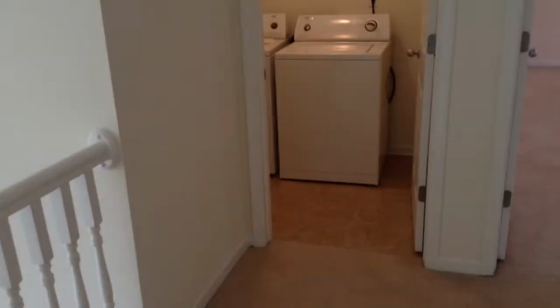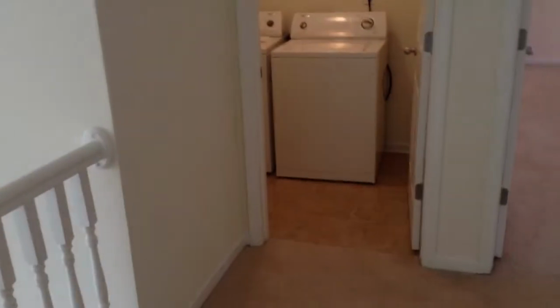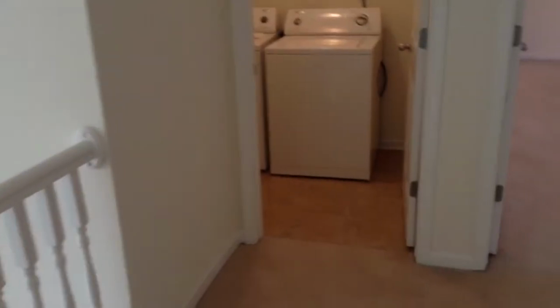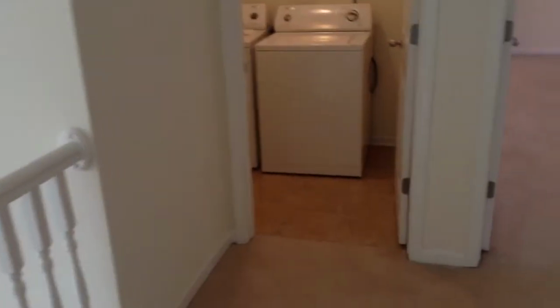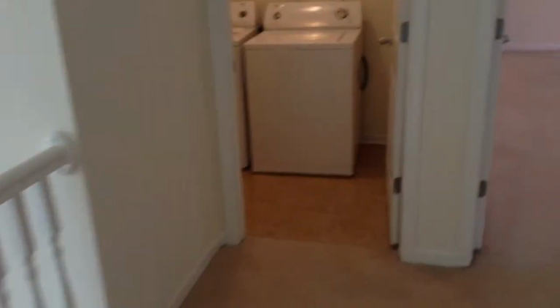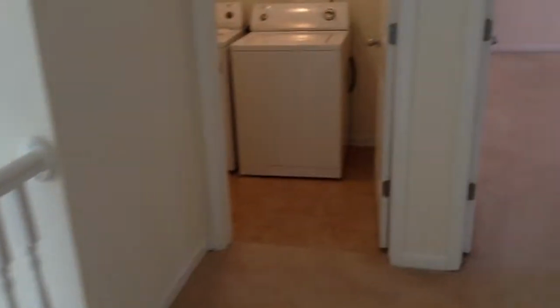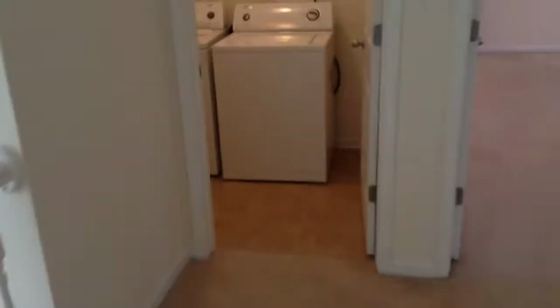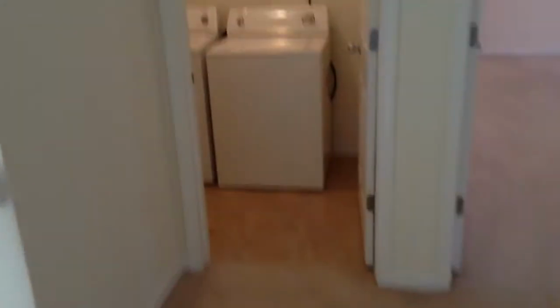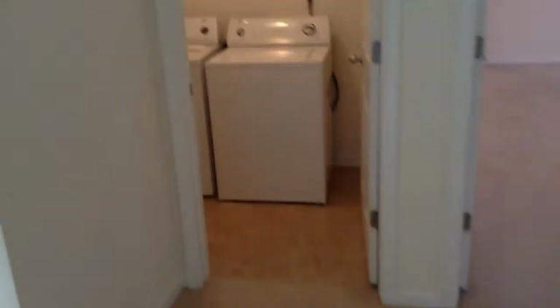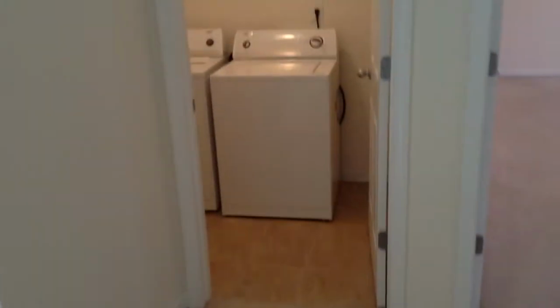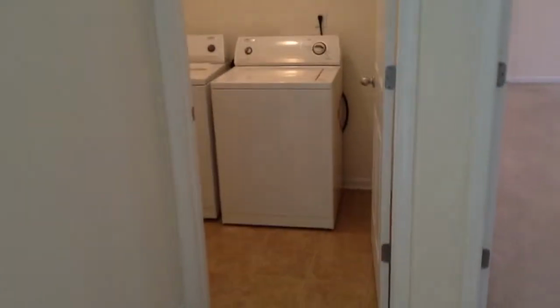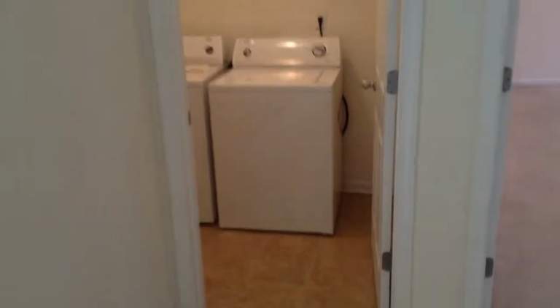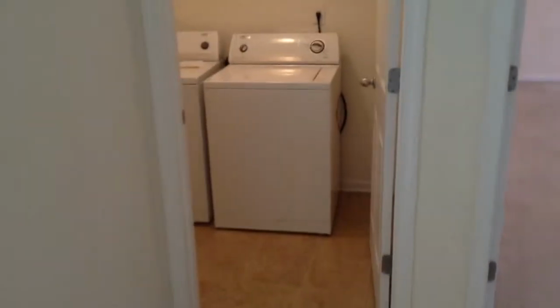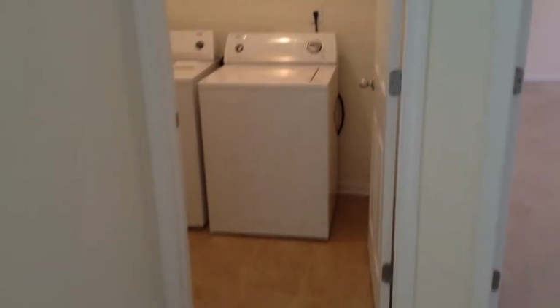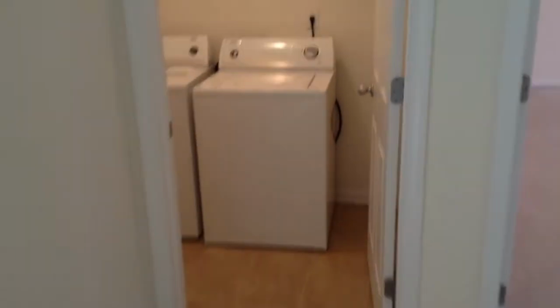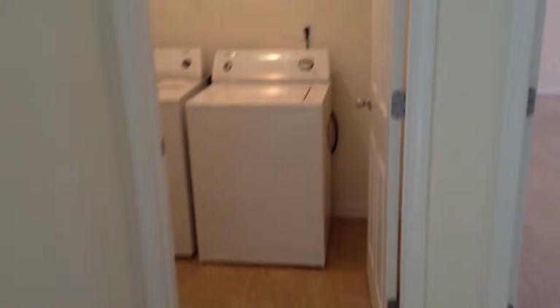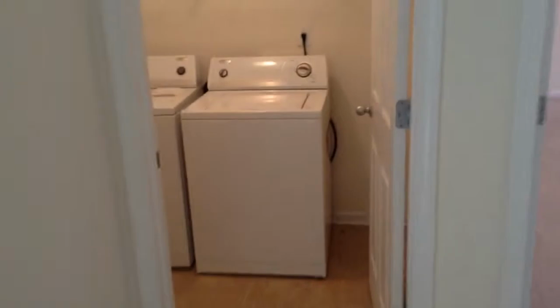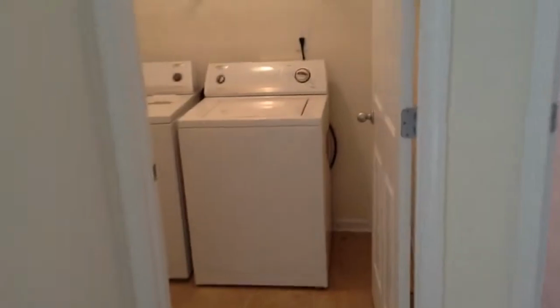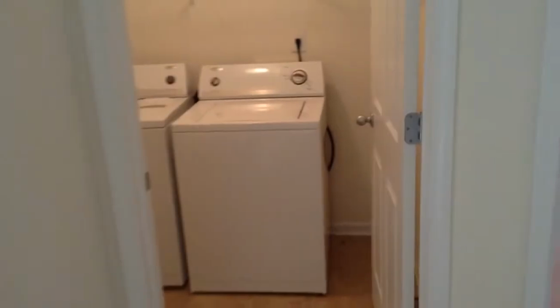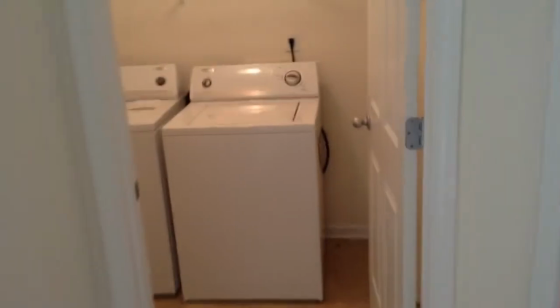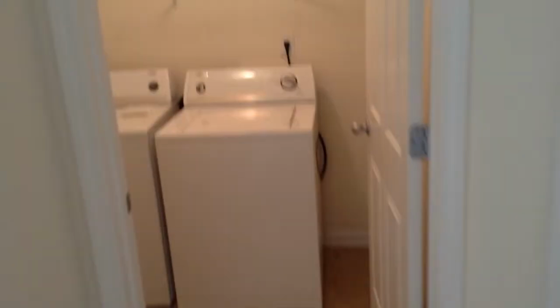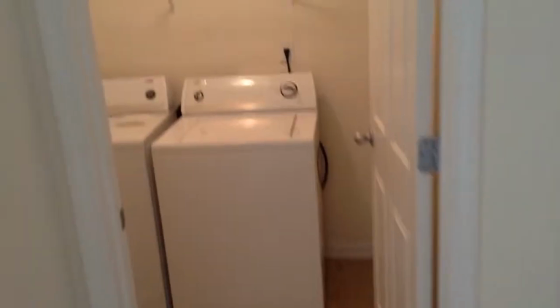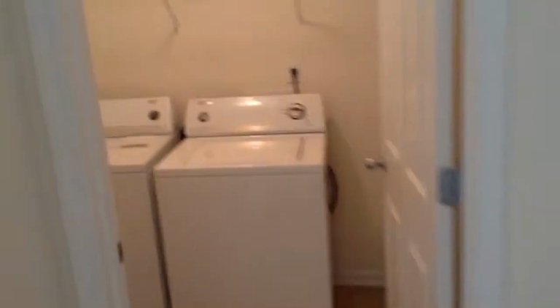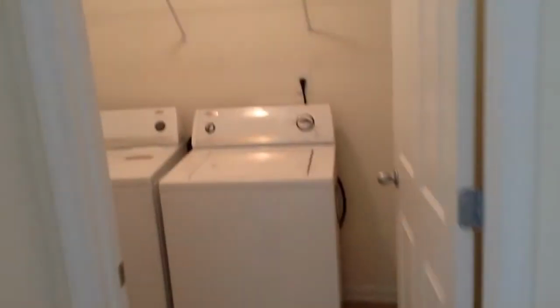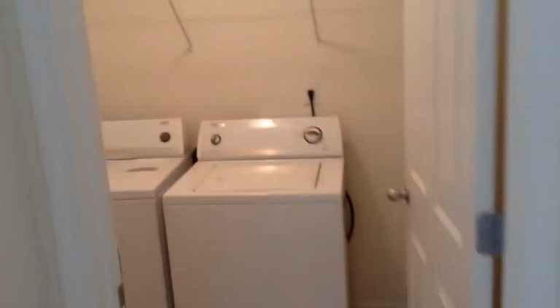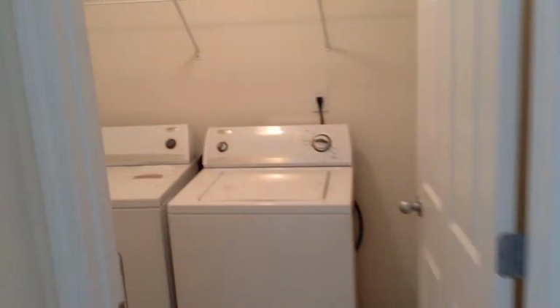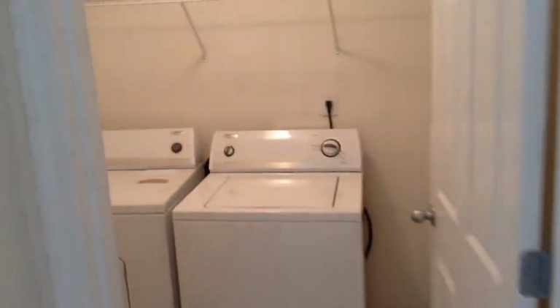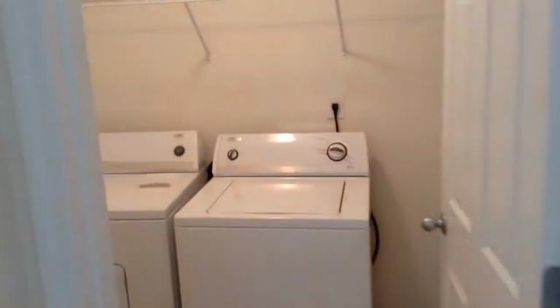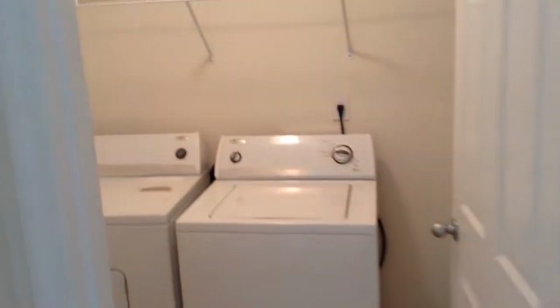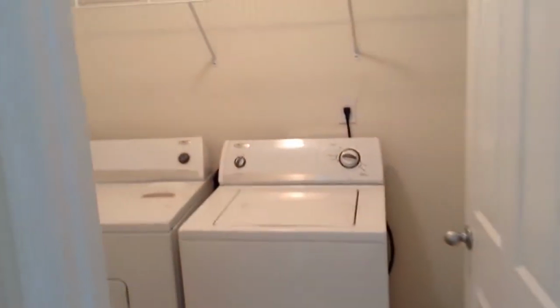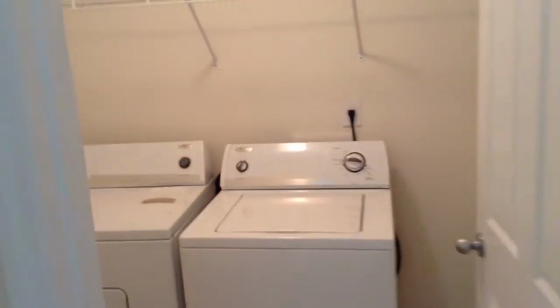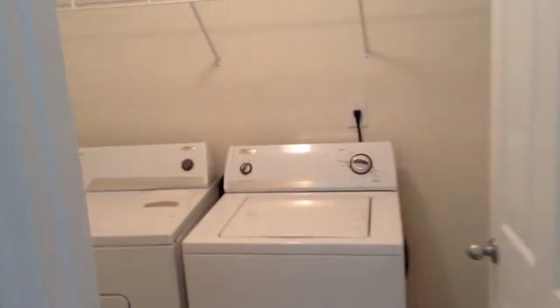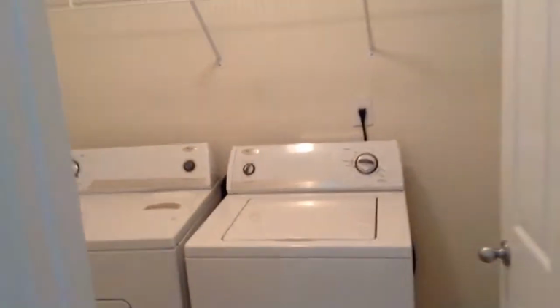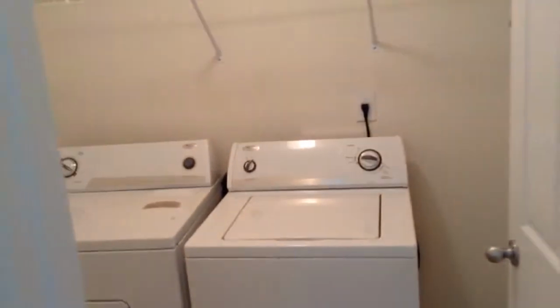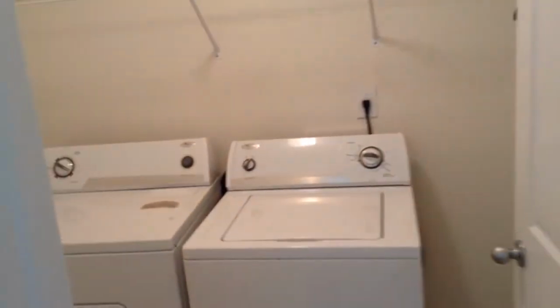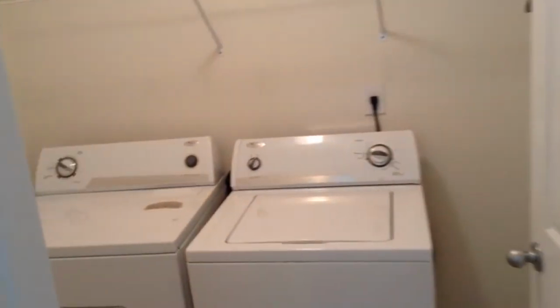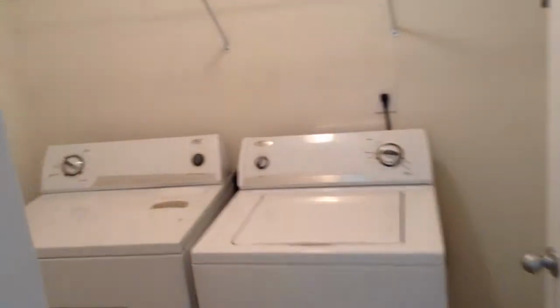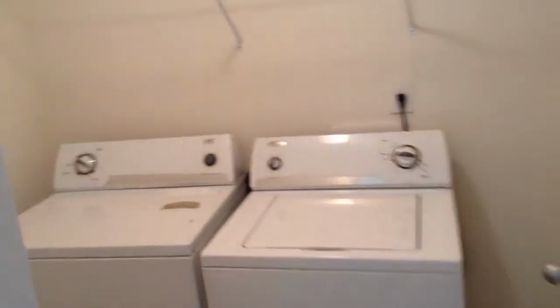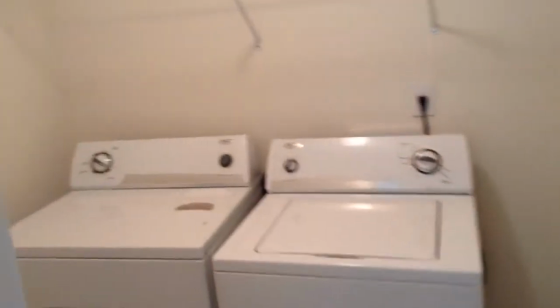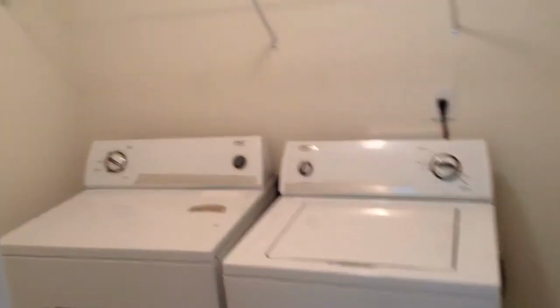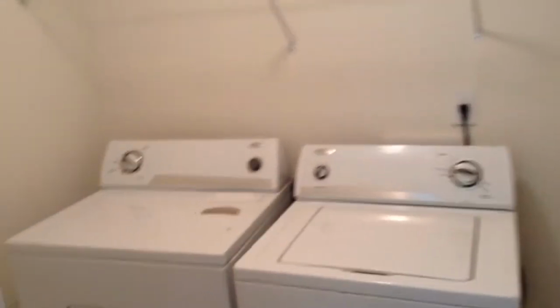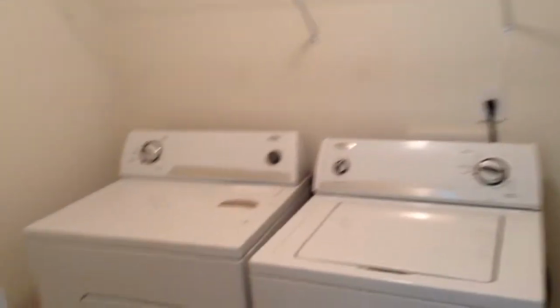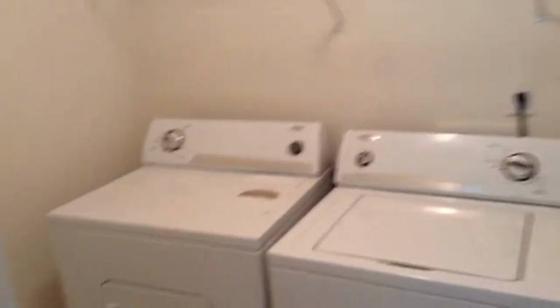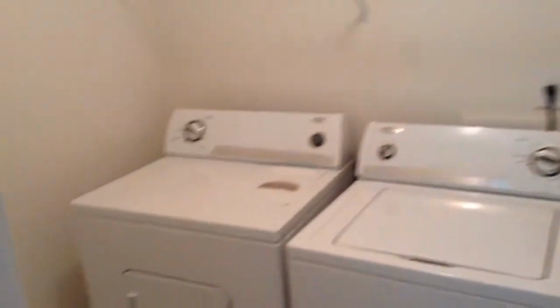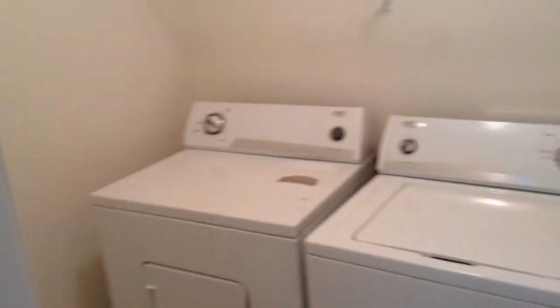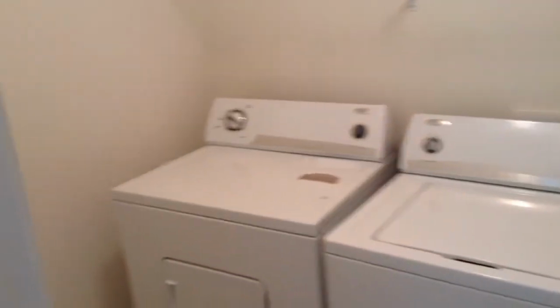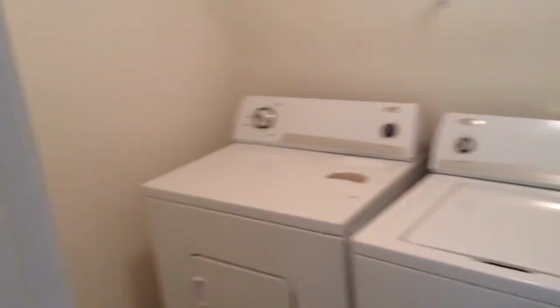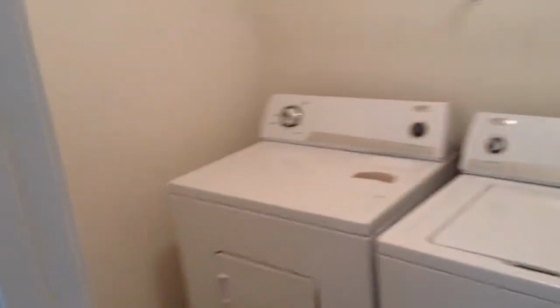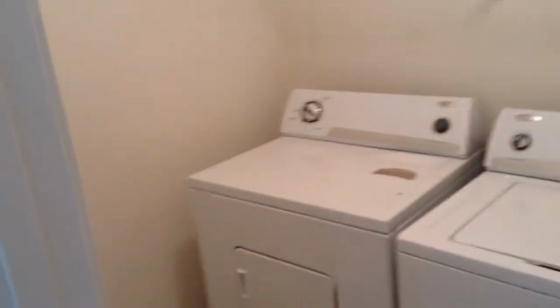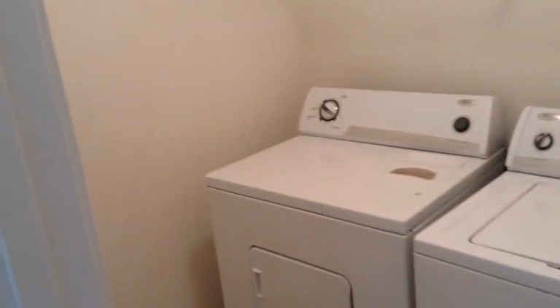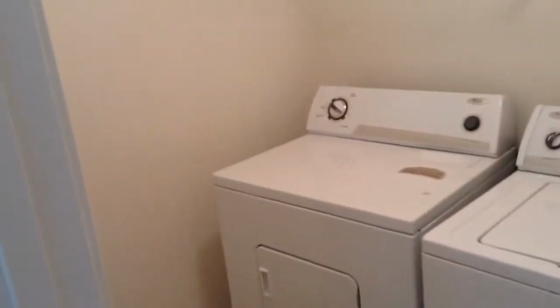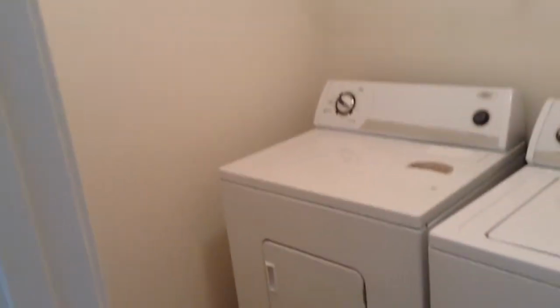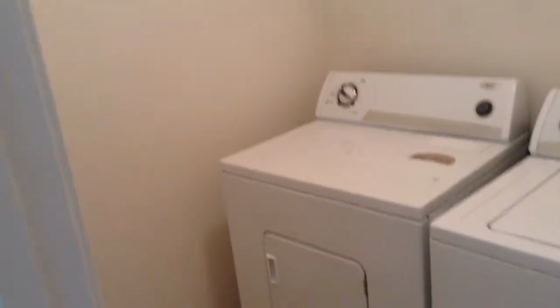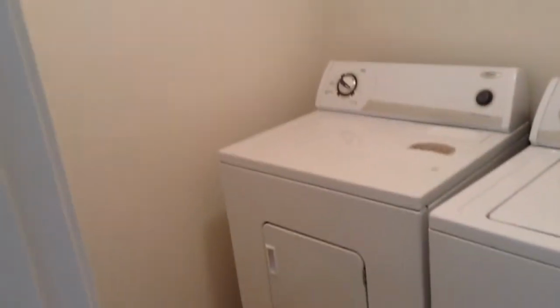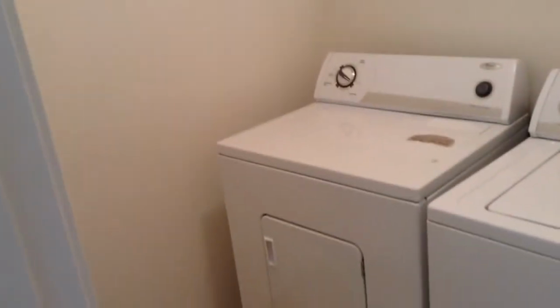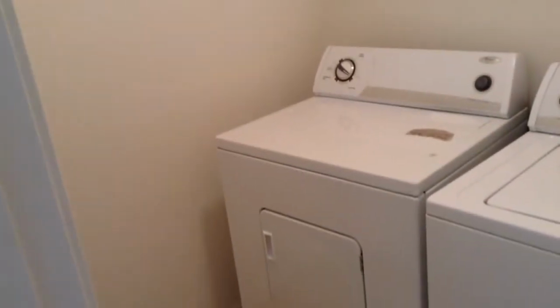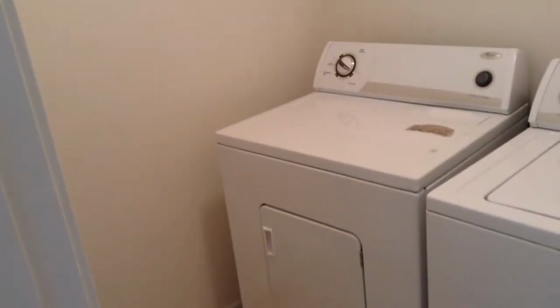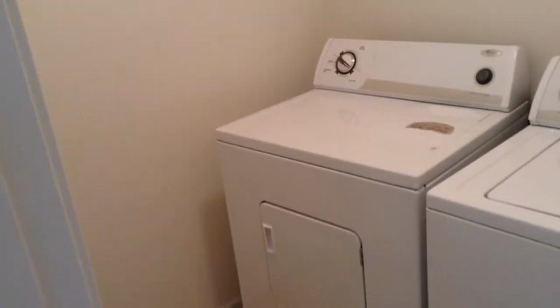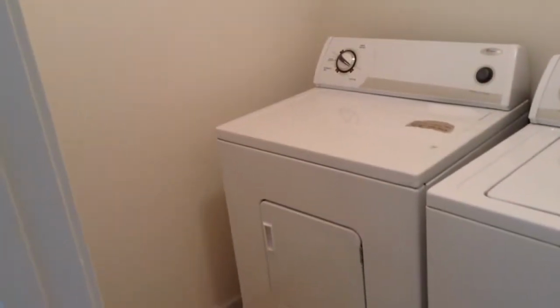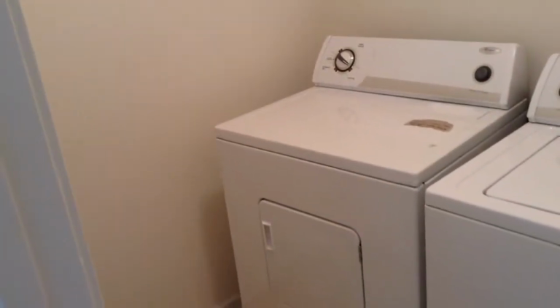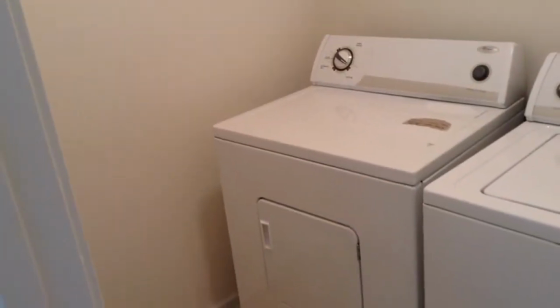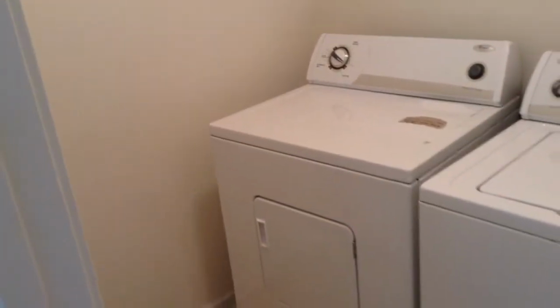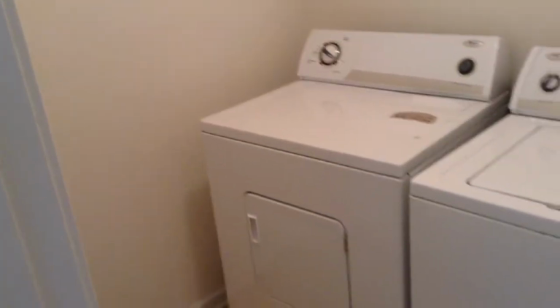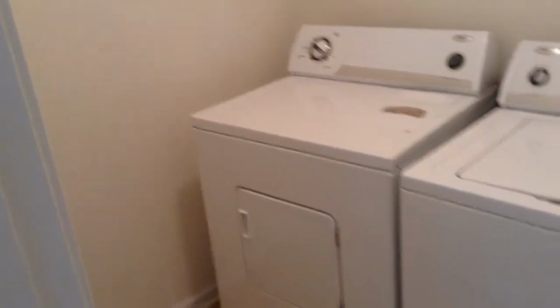Here is the laundry area. A washer and dryer come with a rental of the home.